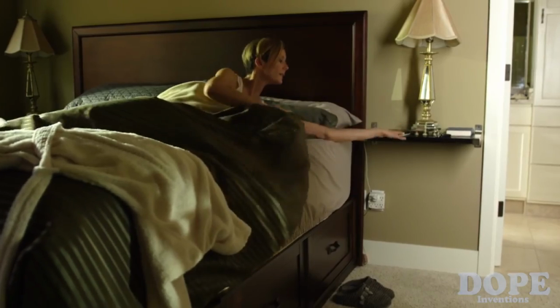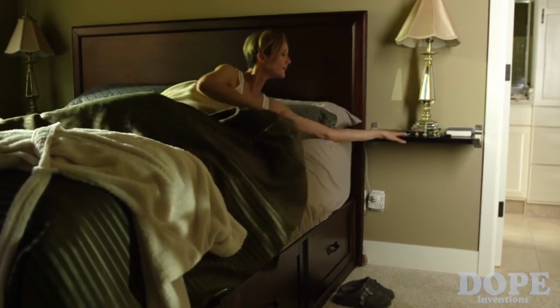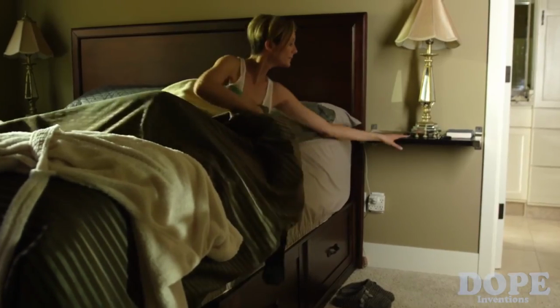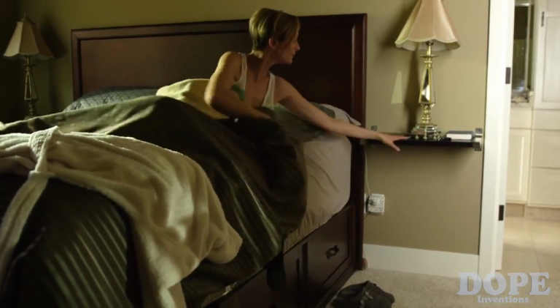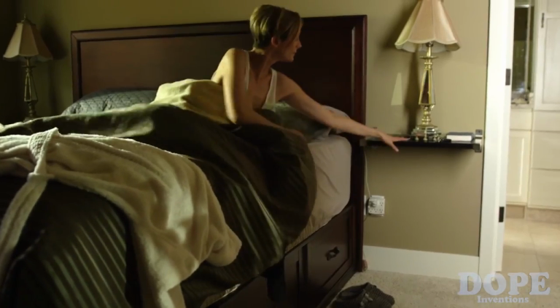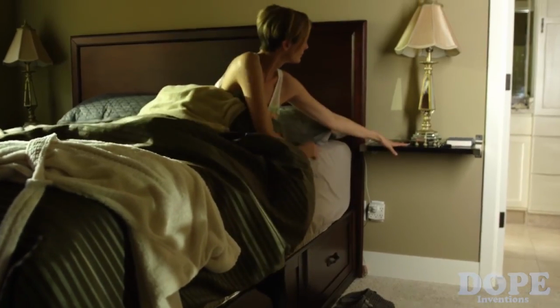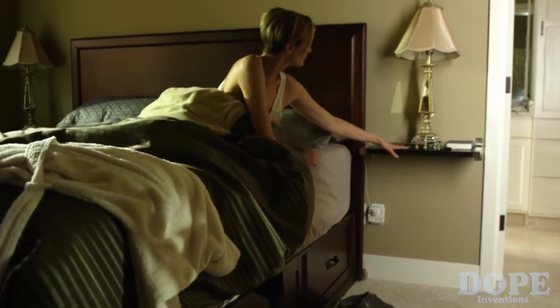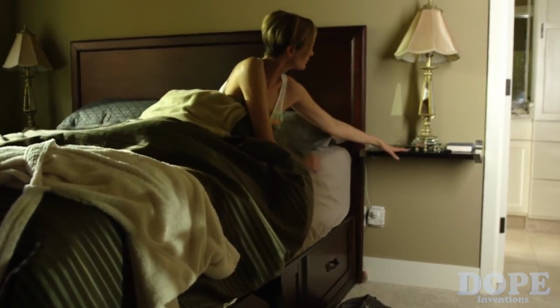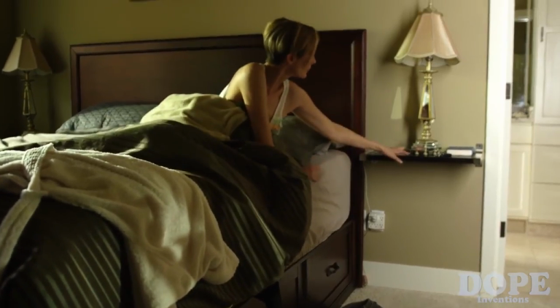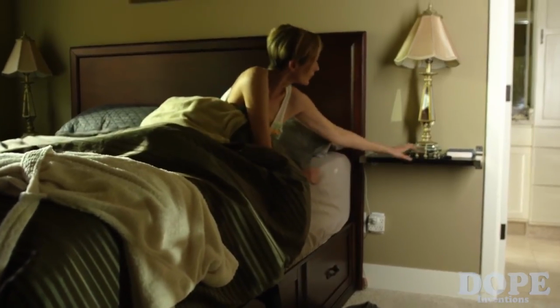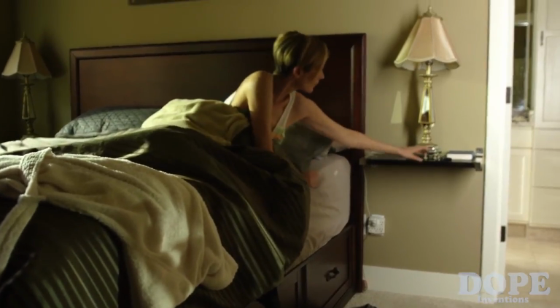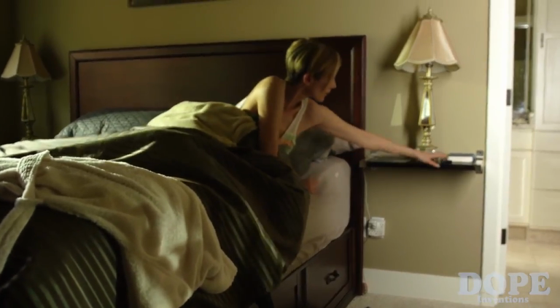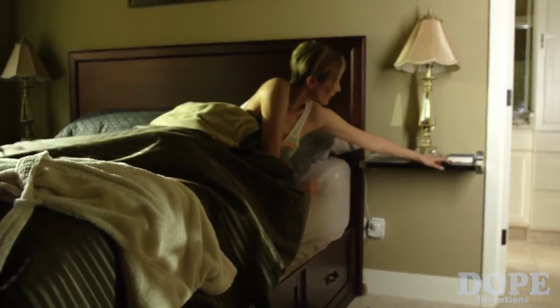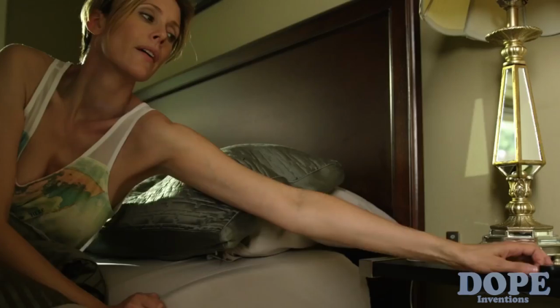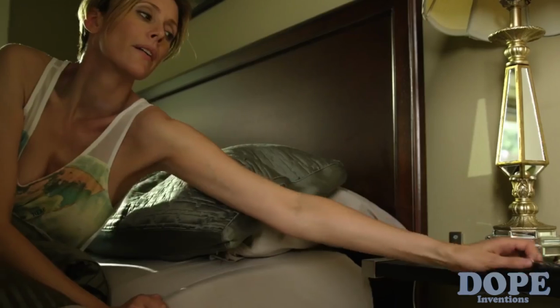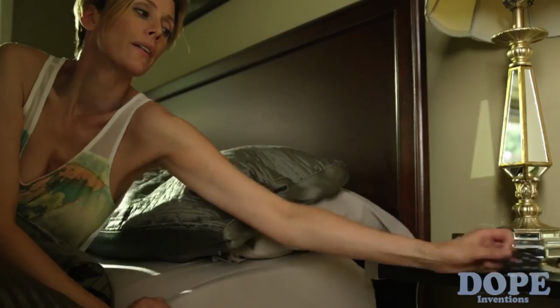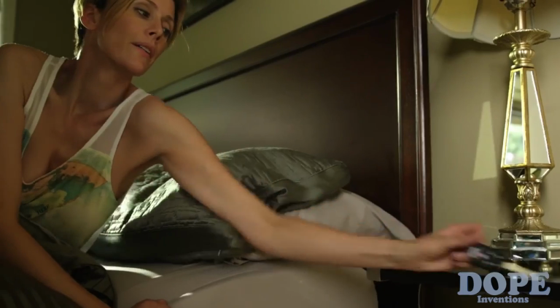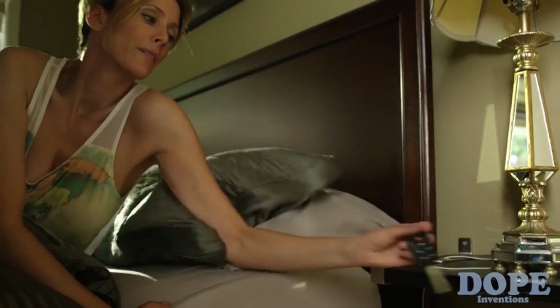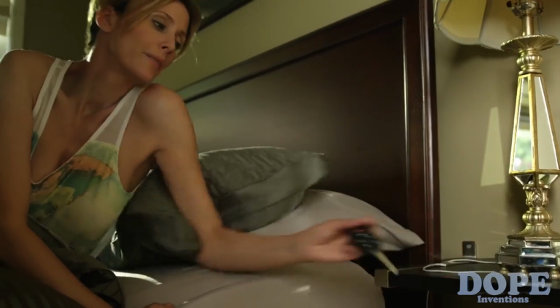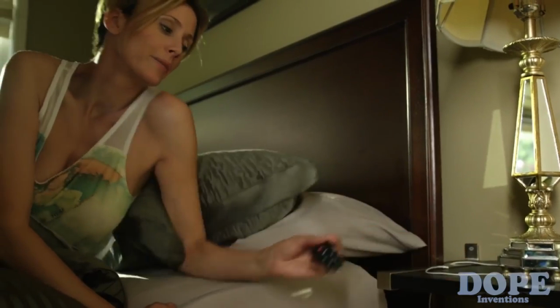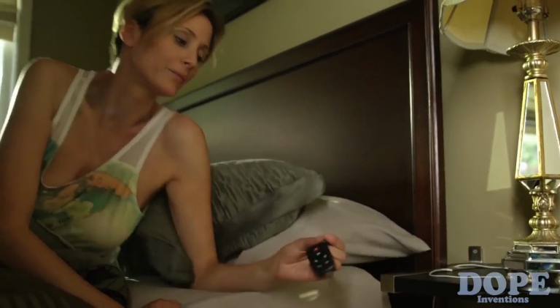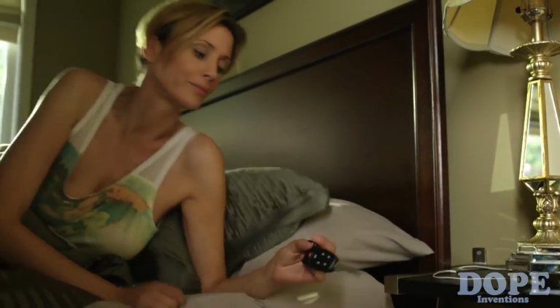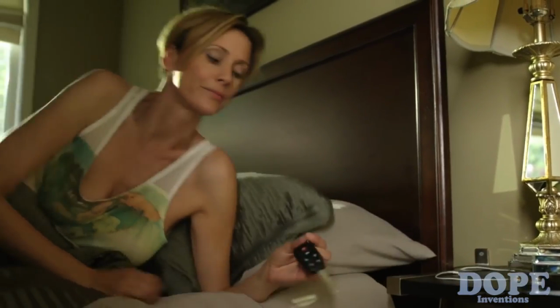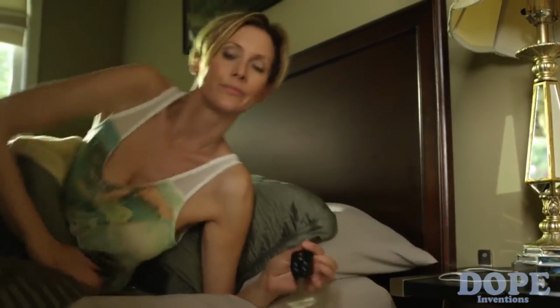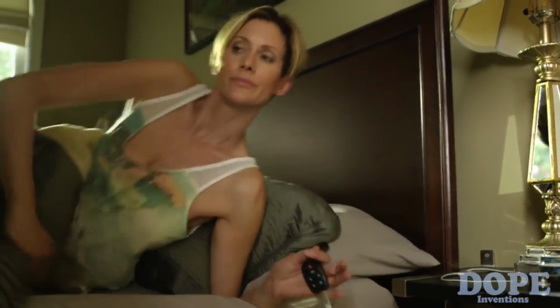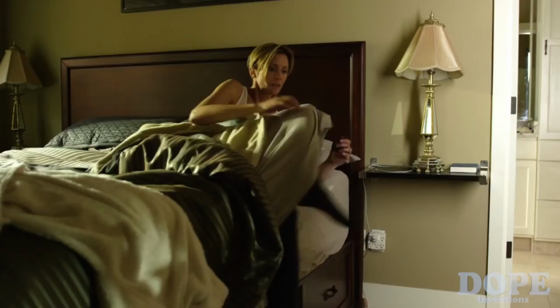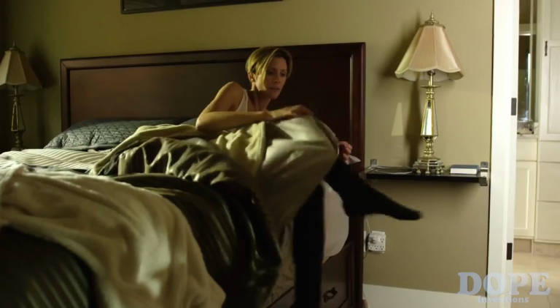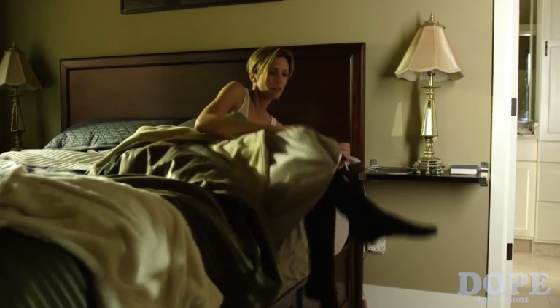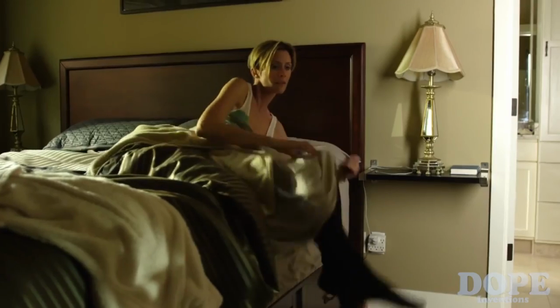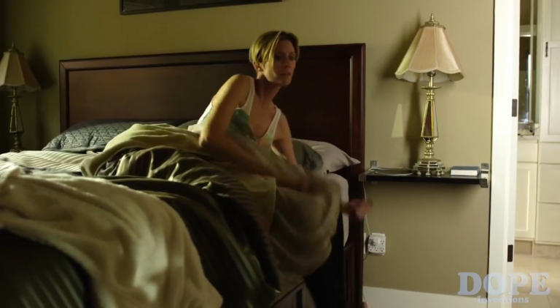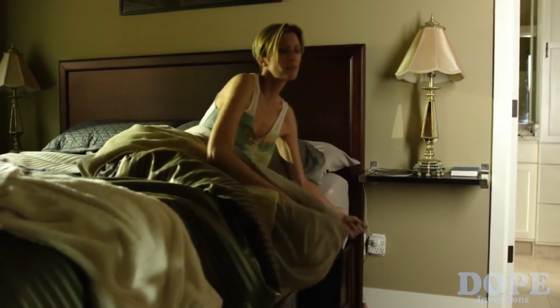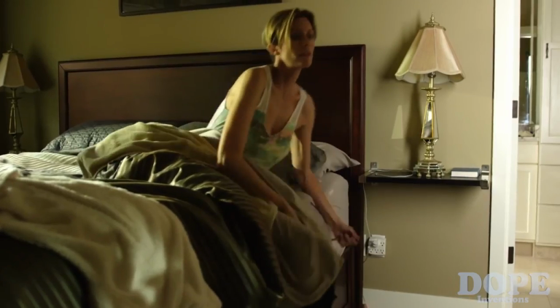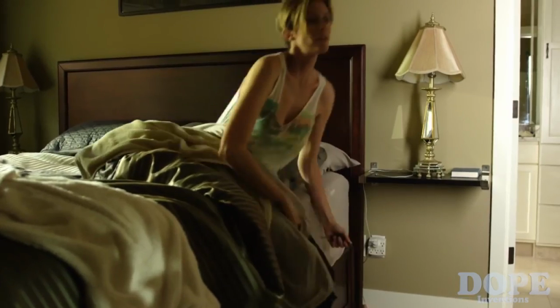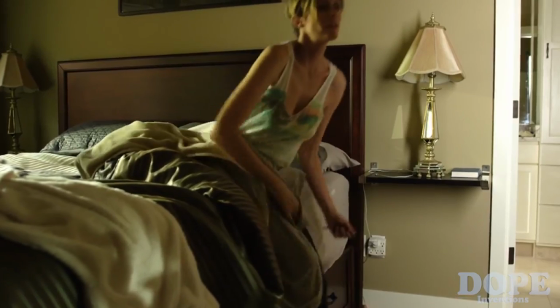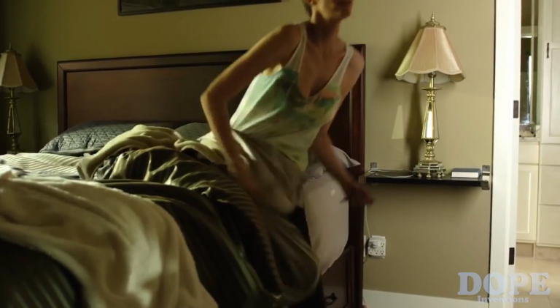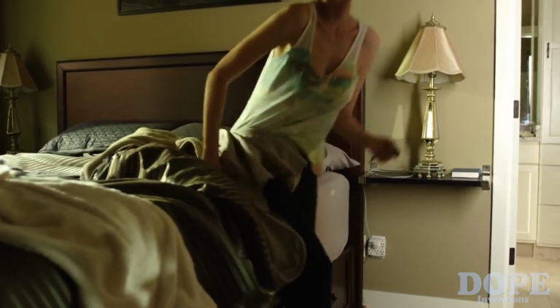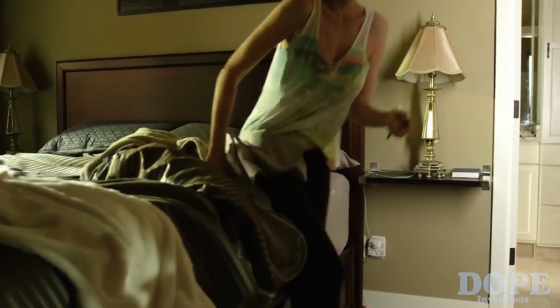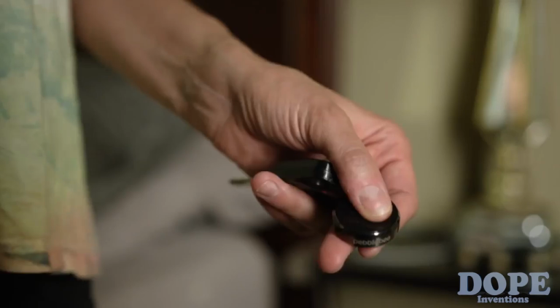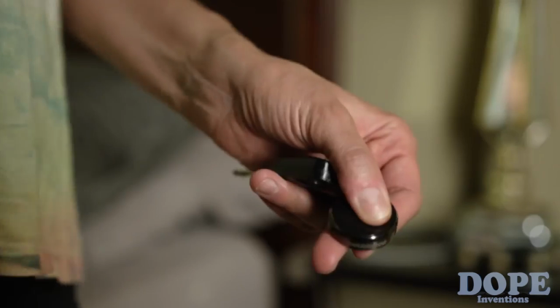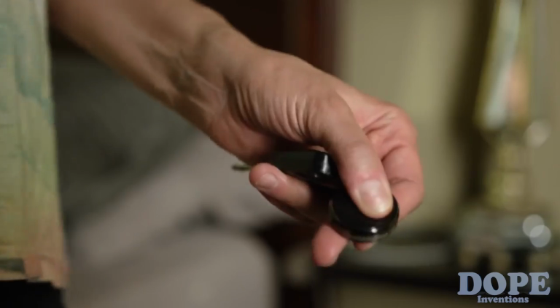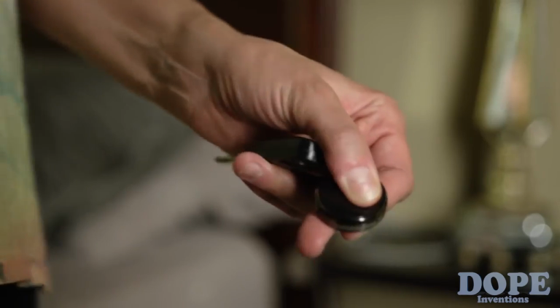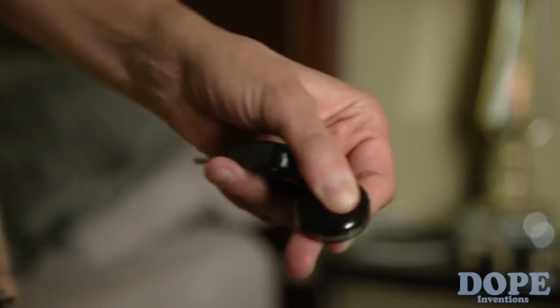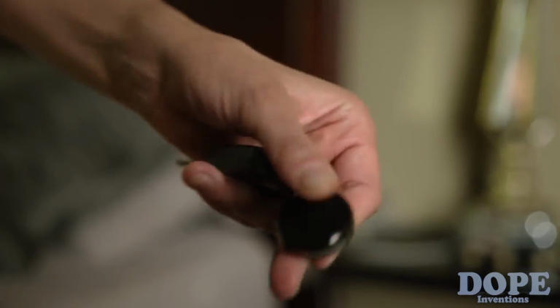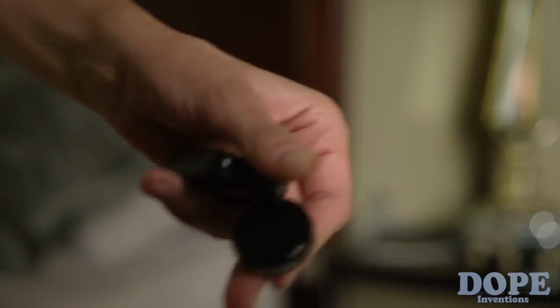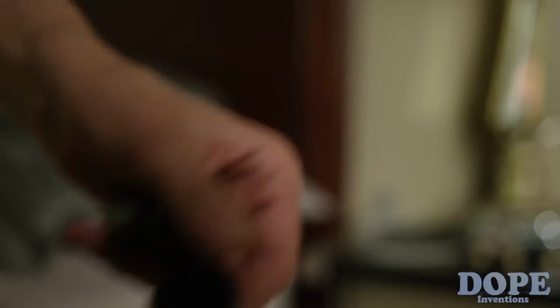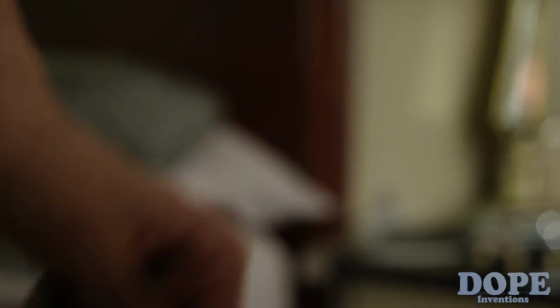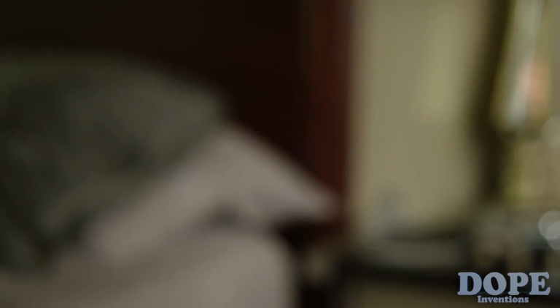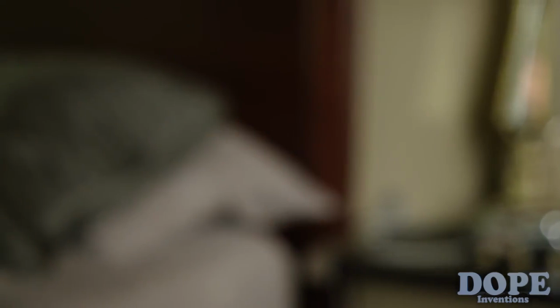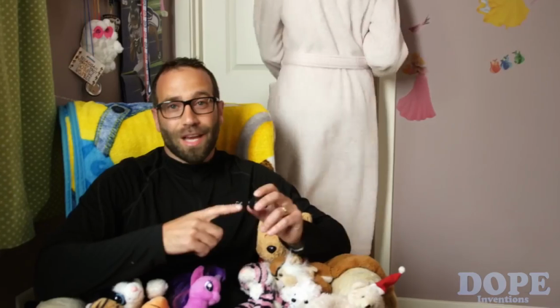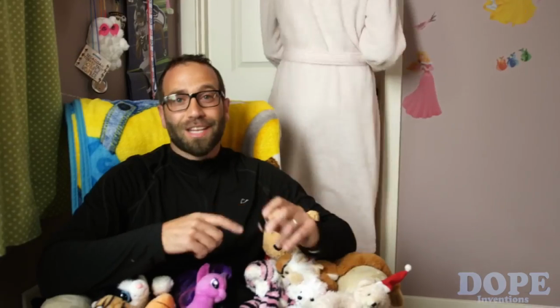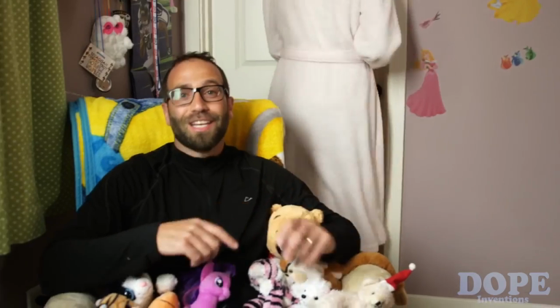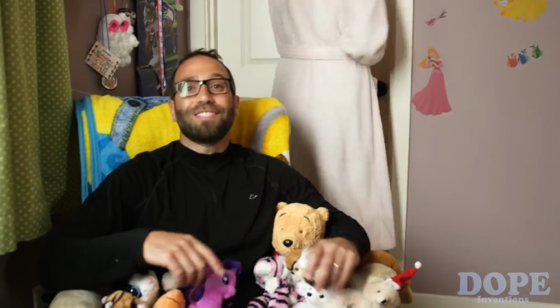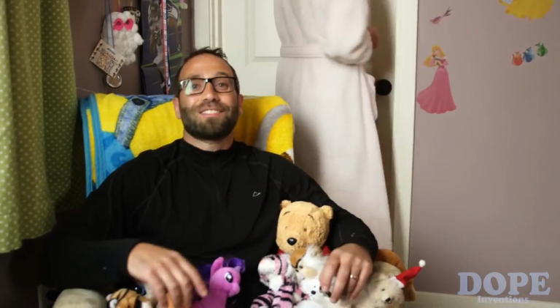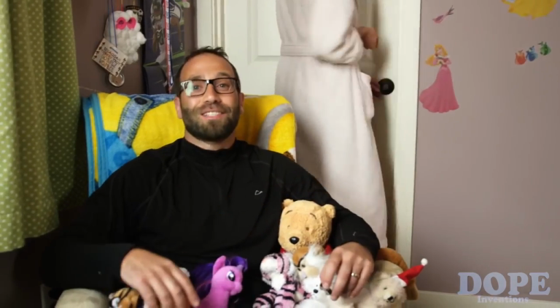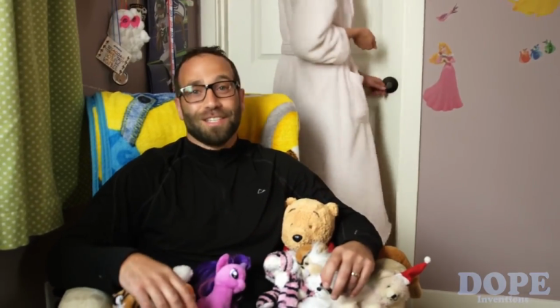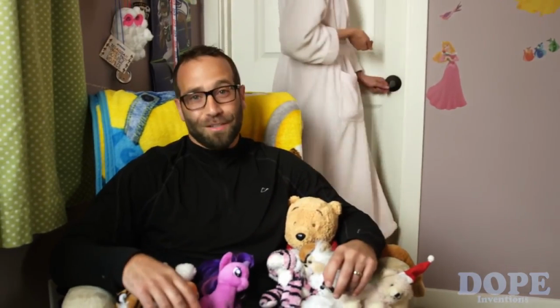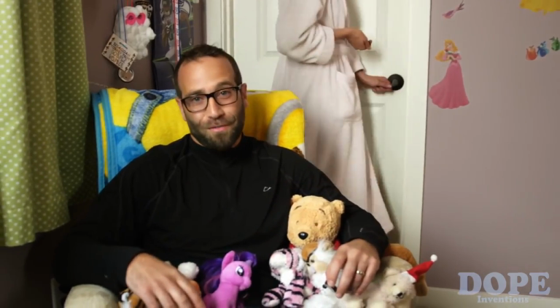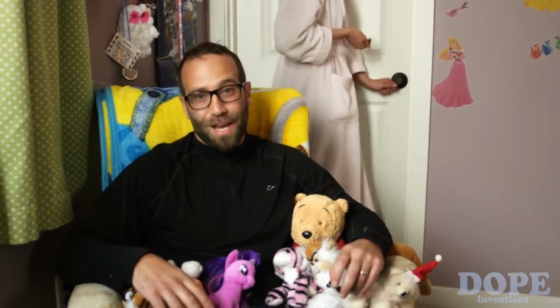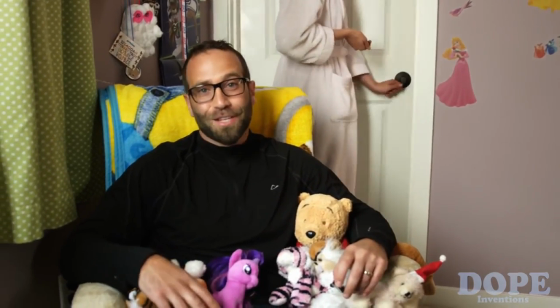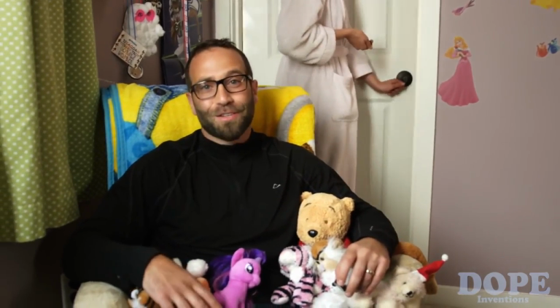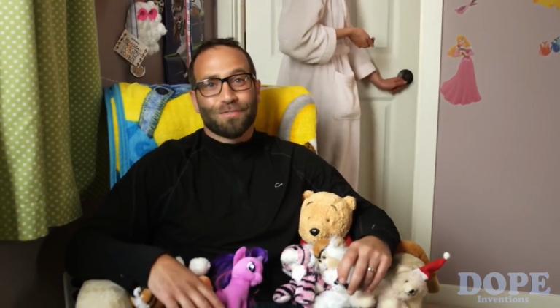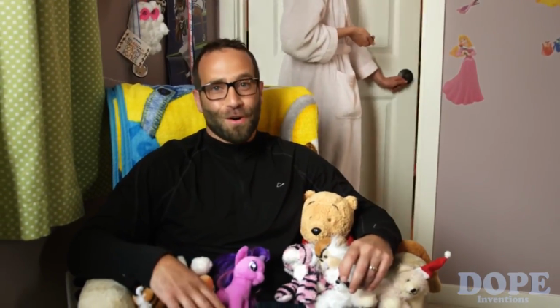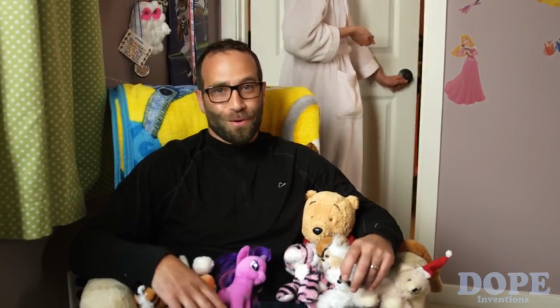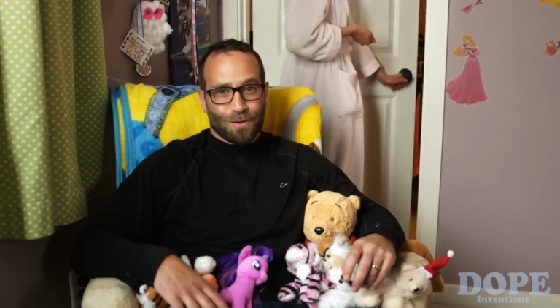Here's another great perk: the Pebble Bee Finder works both ways. Push the button and instantly find your phone.